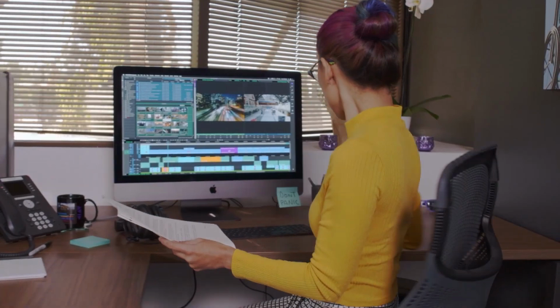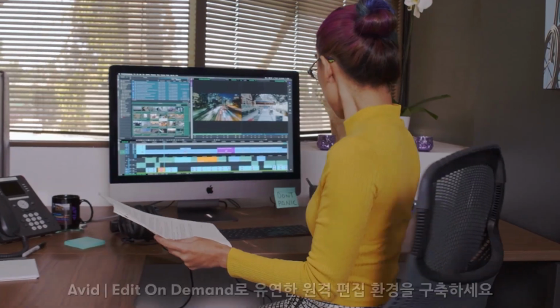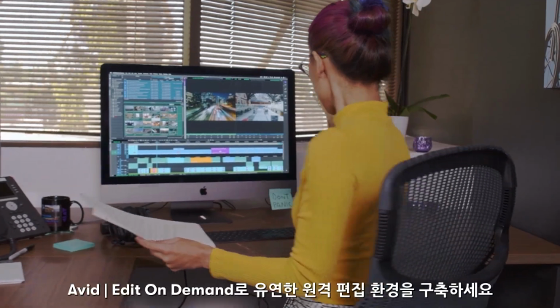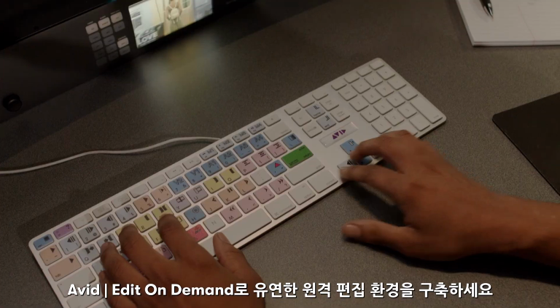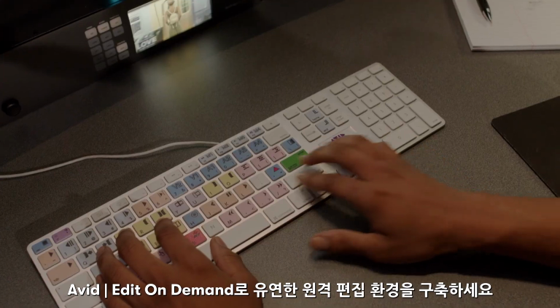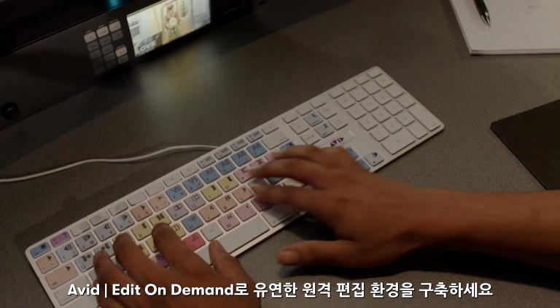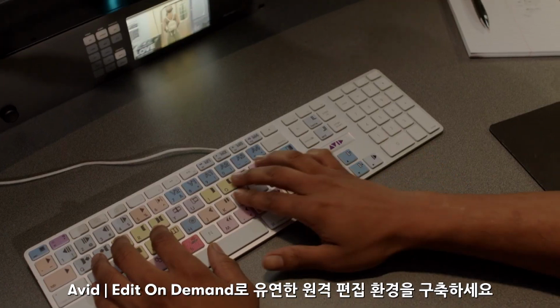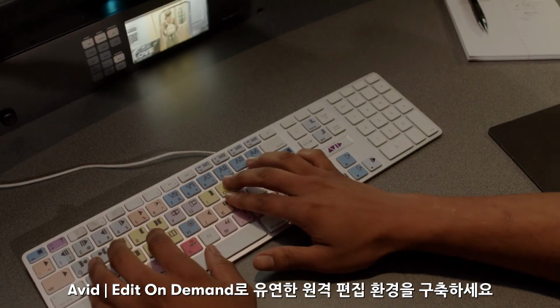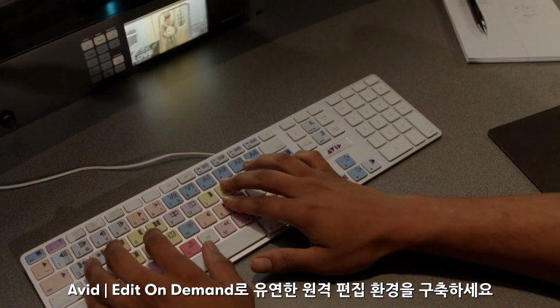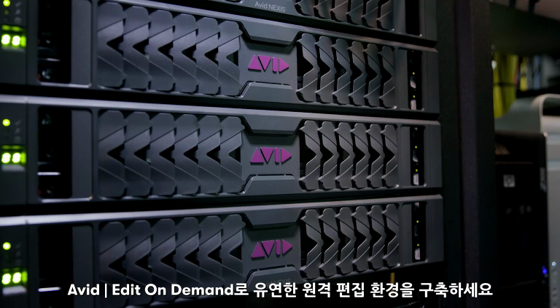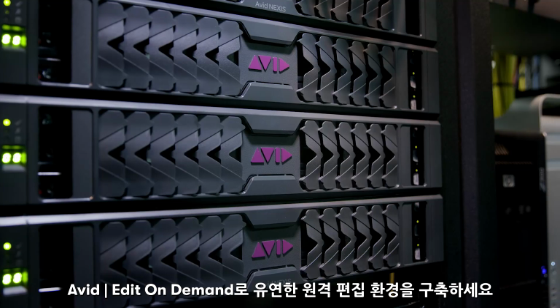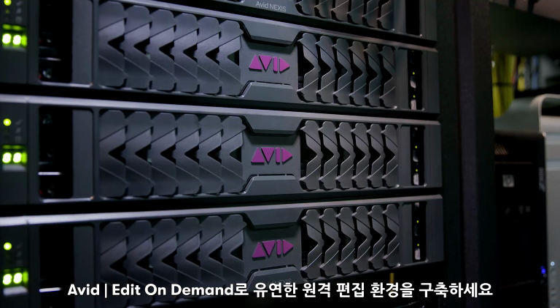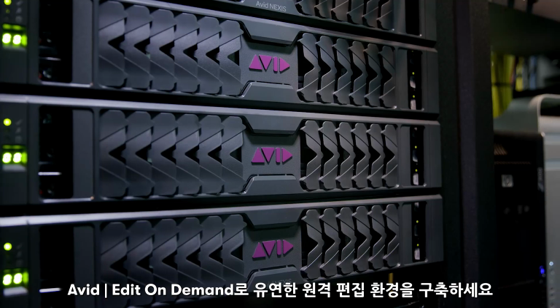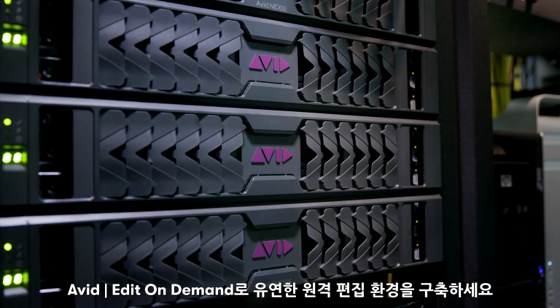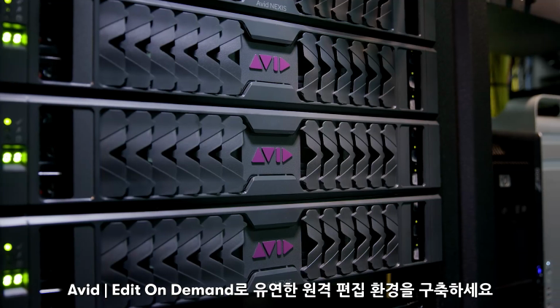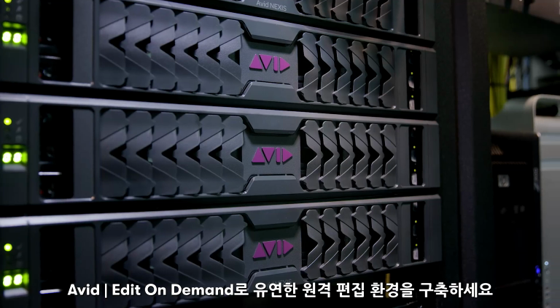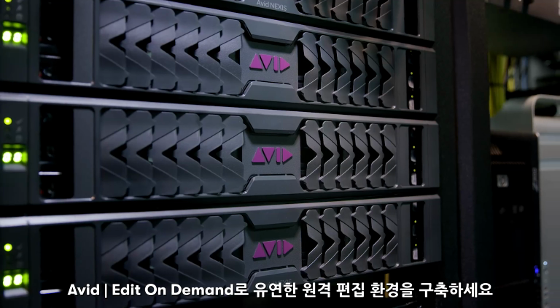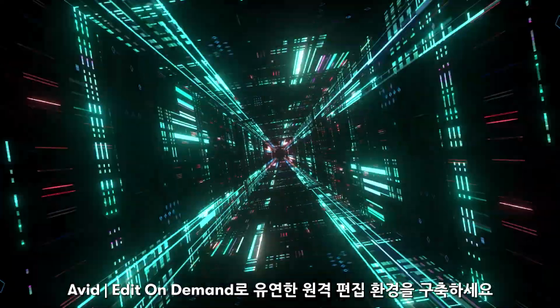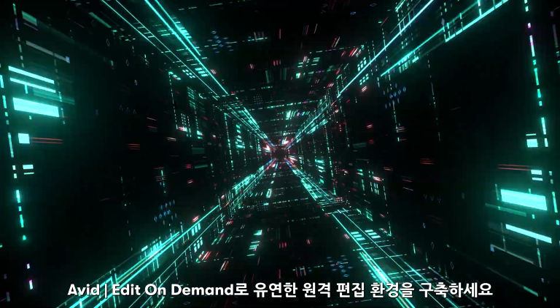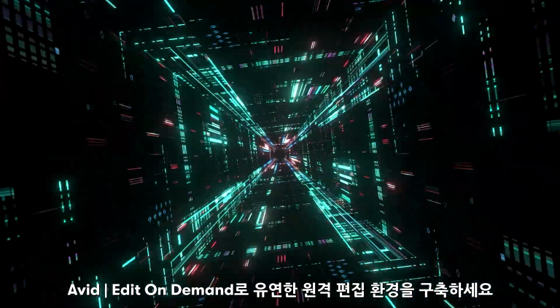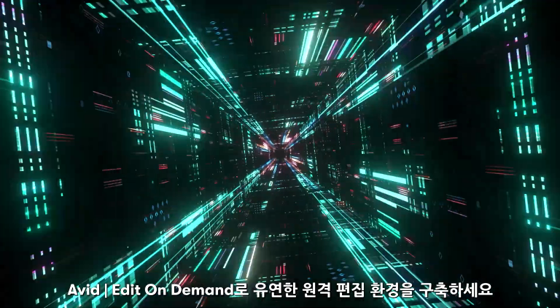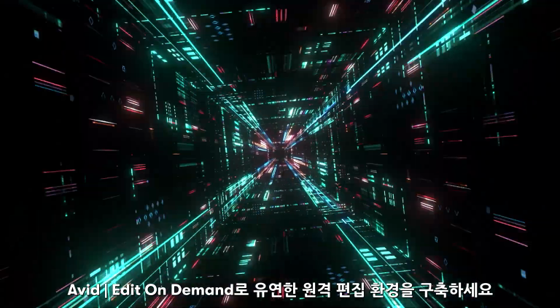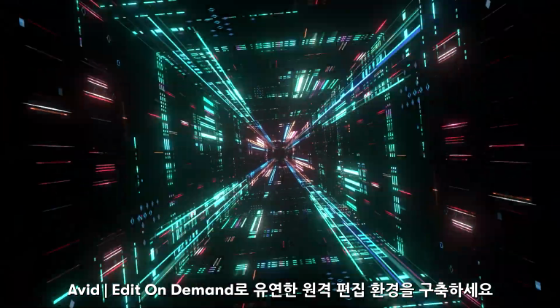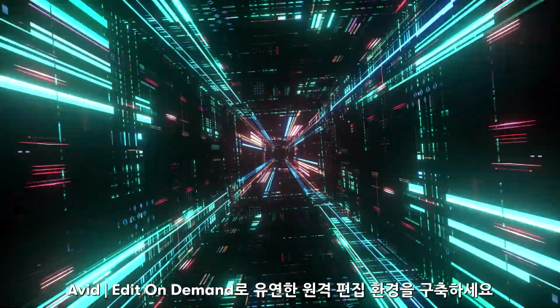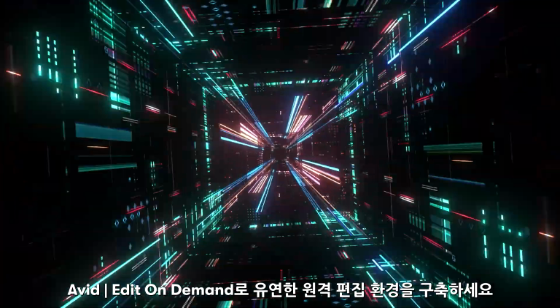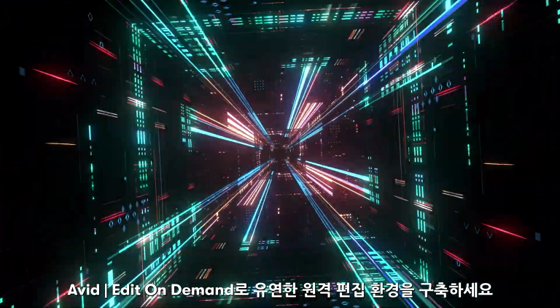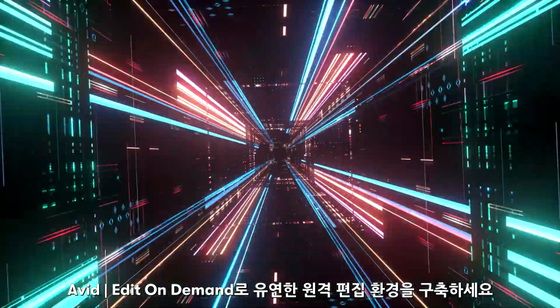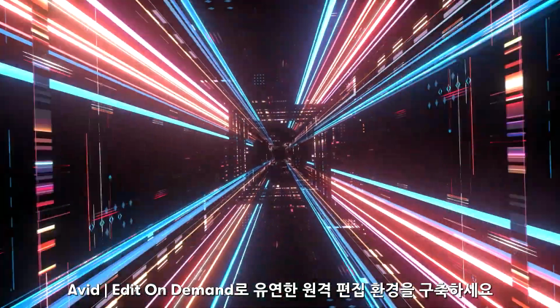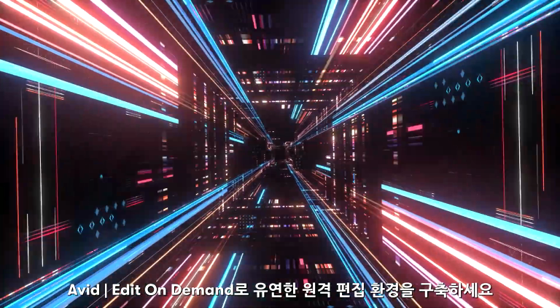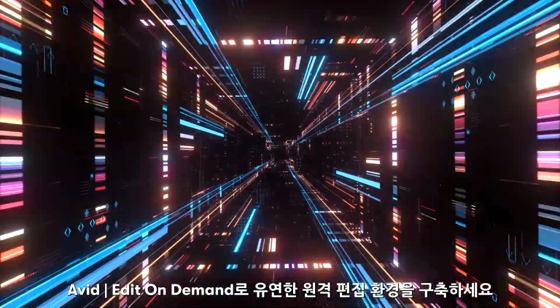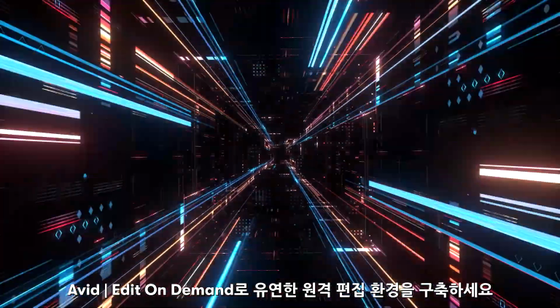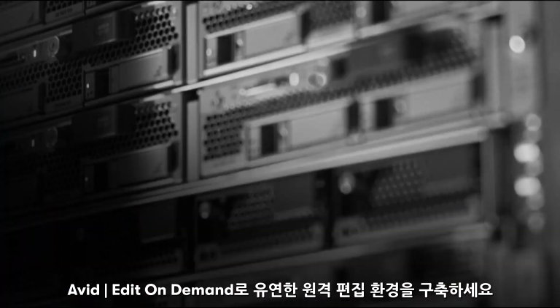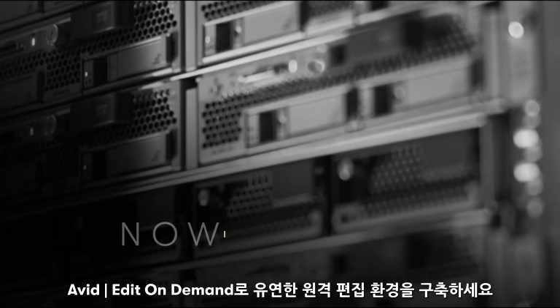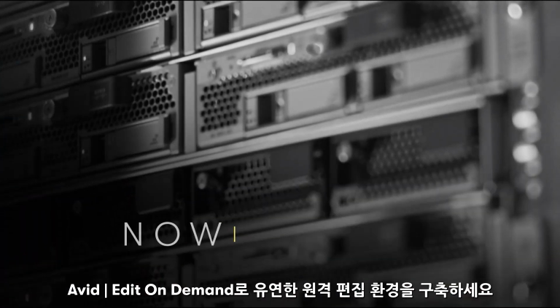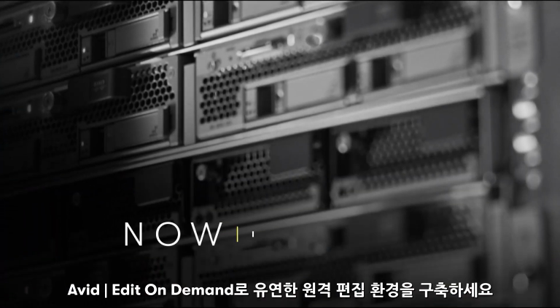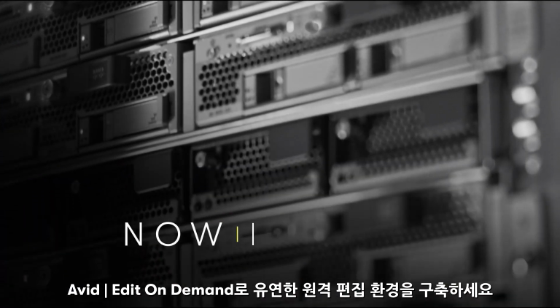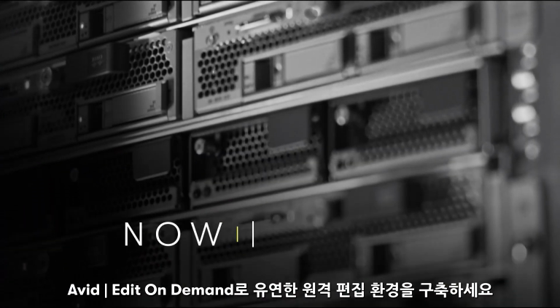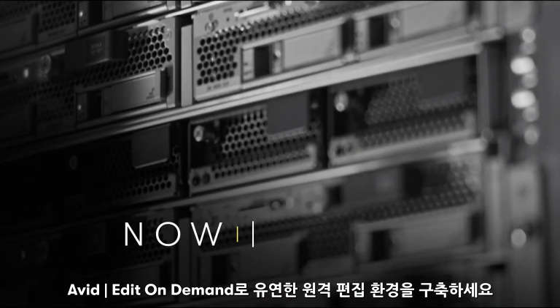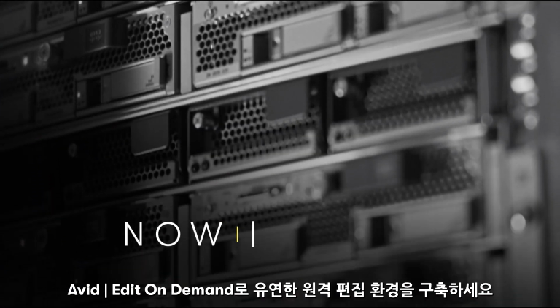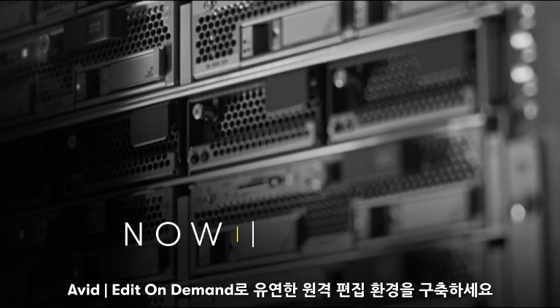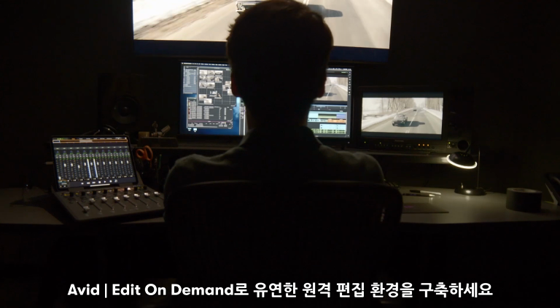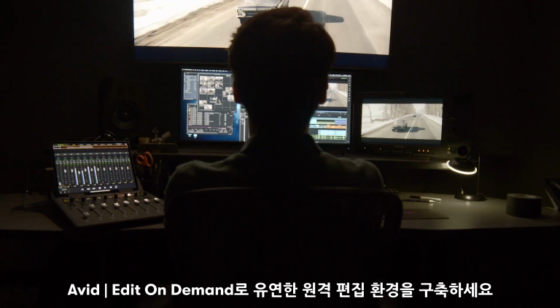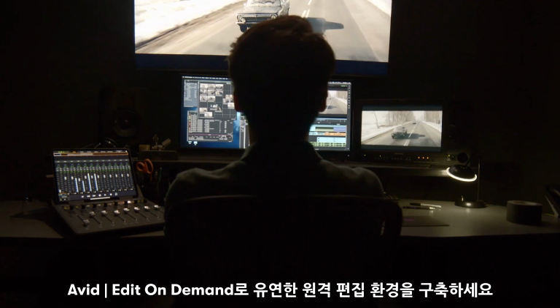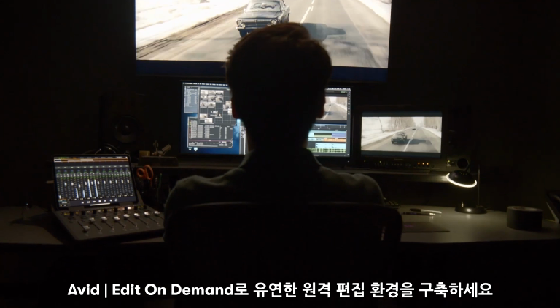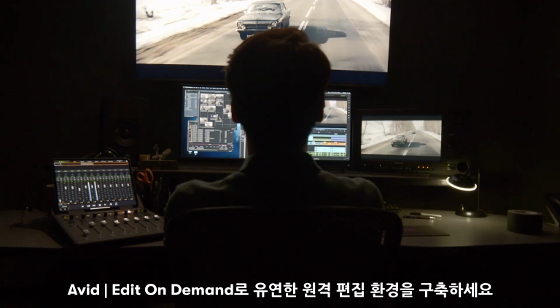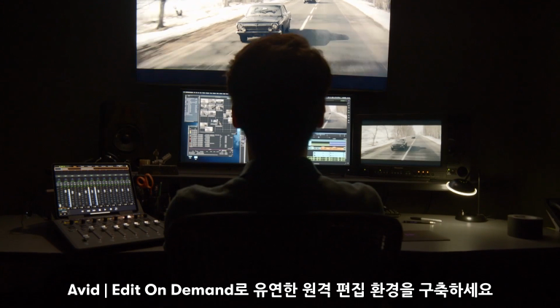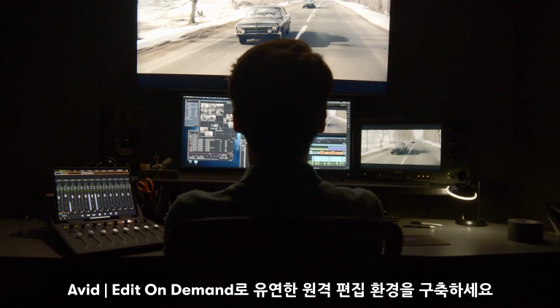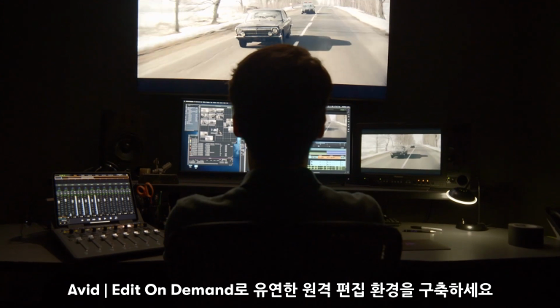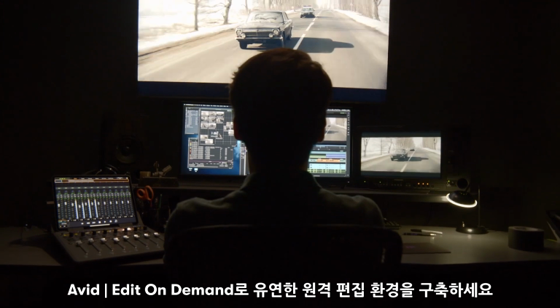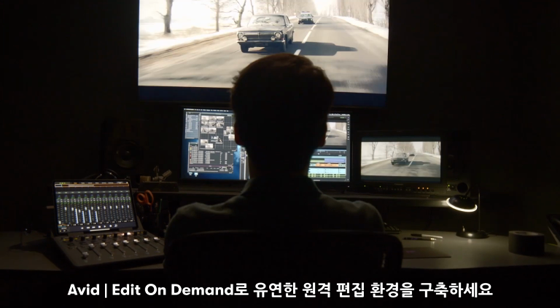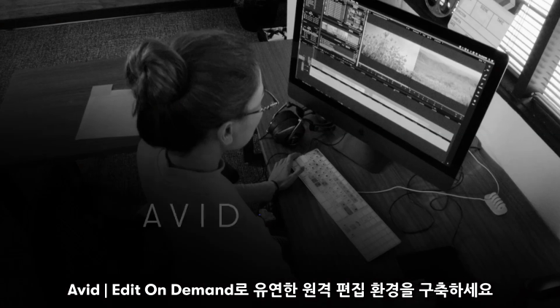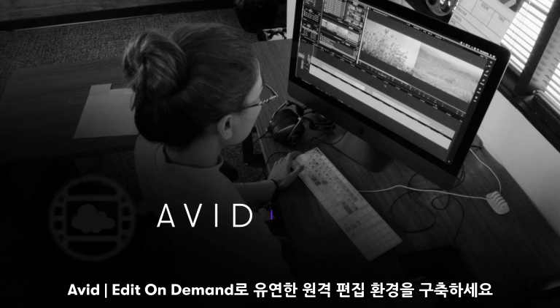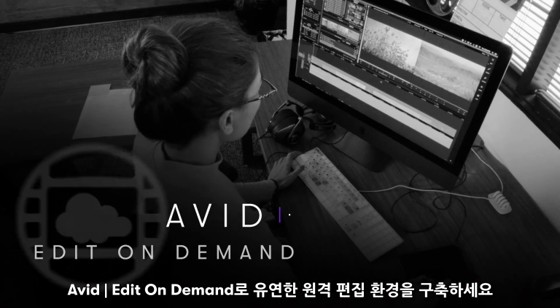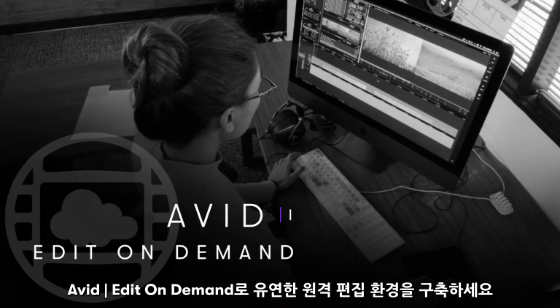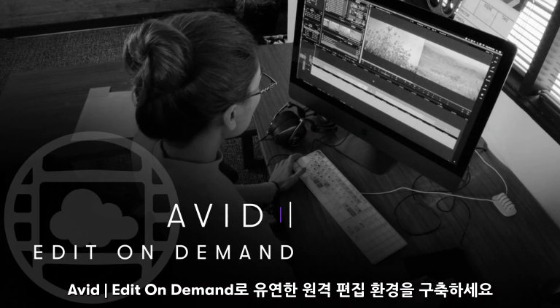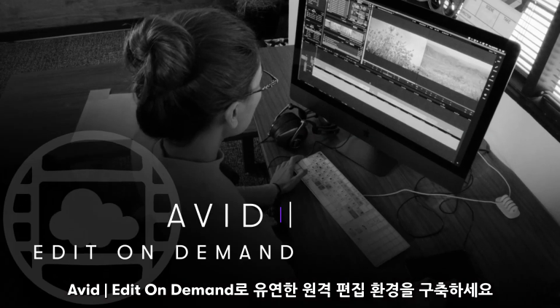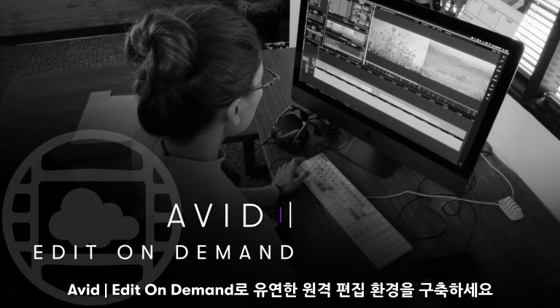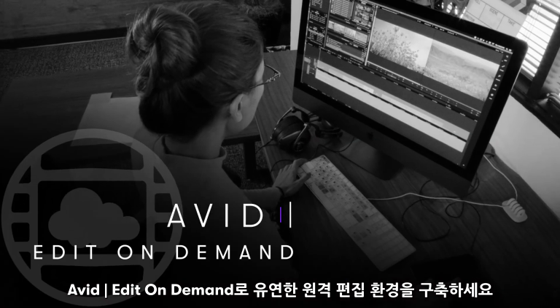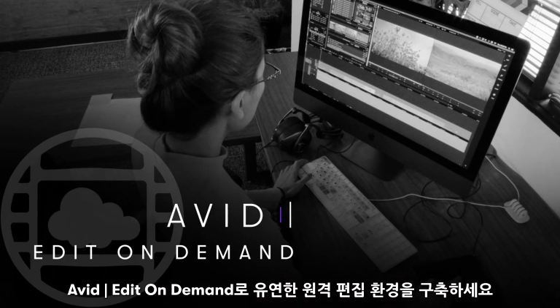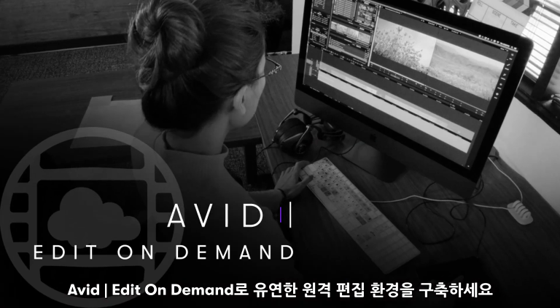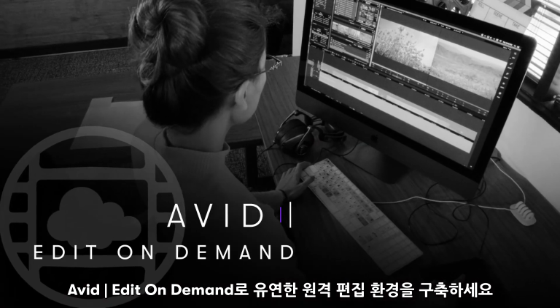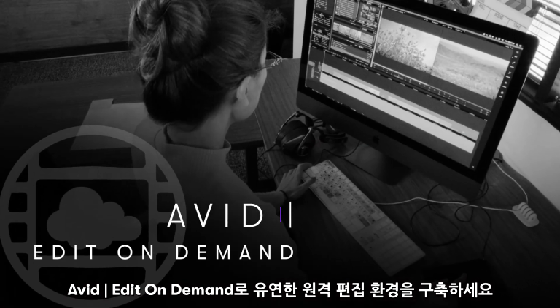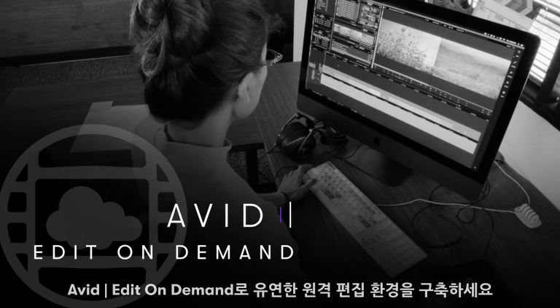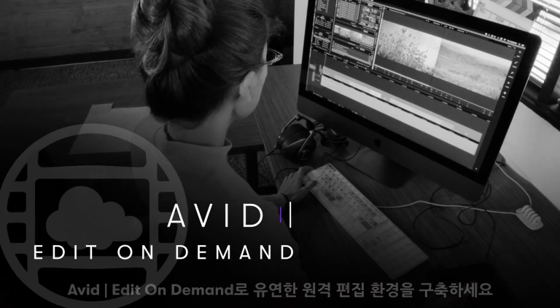Cloud-based editing and storage isn't the future — it is now. Get the benefits of Avid Edit On Demand.